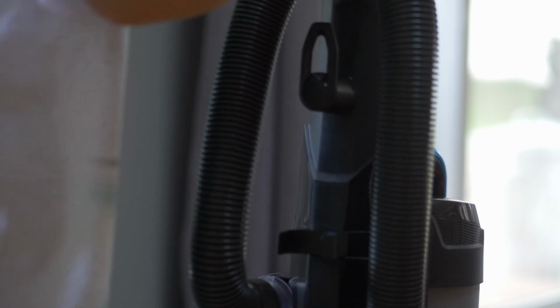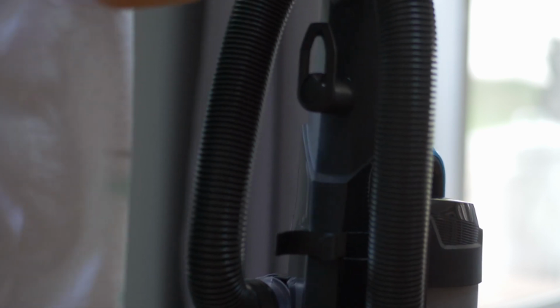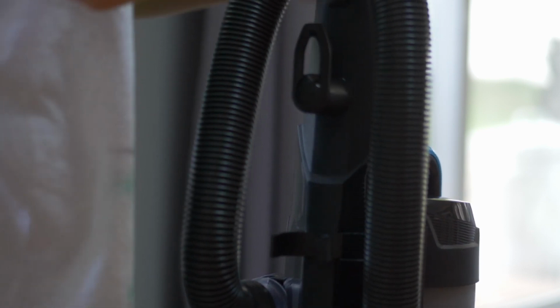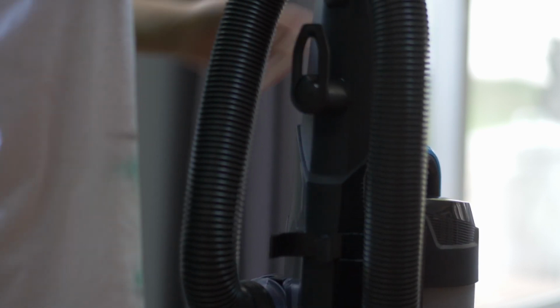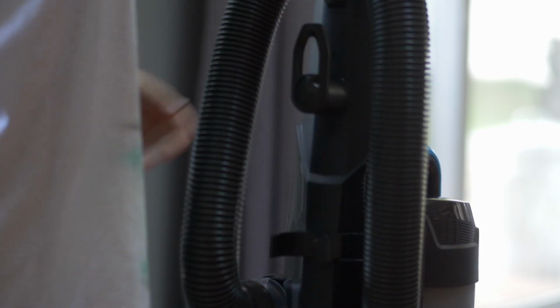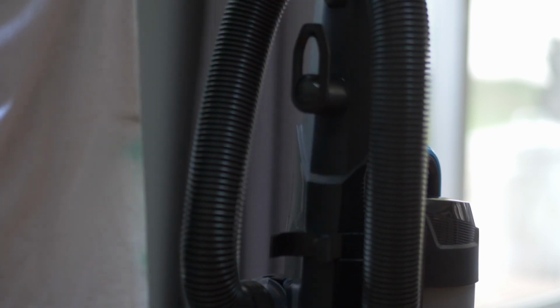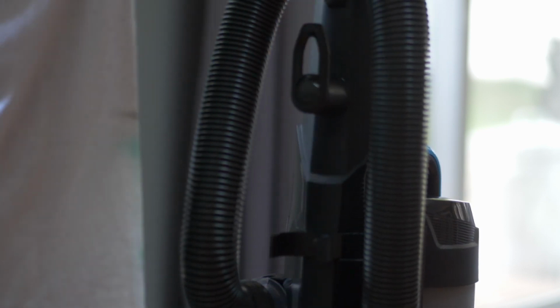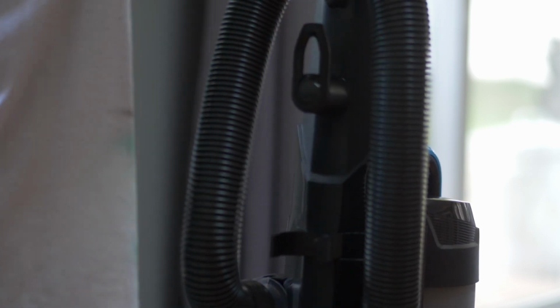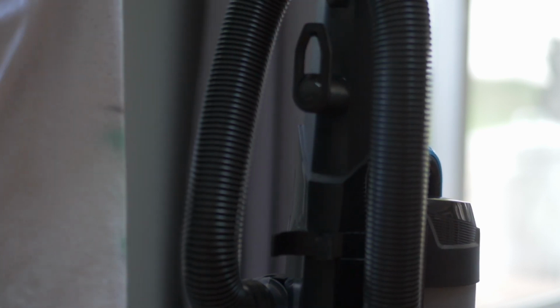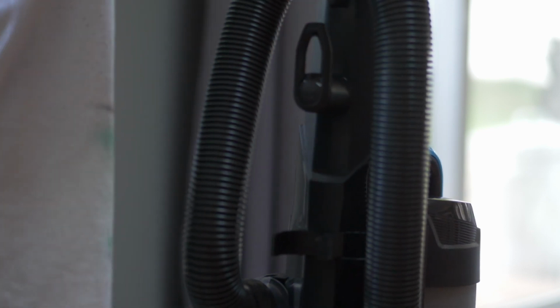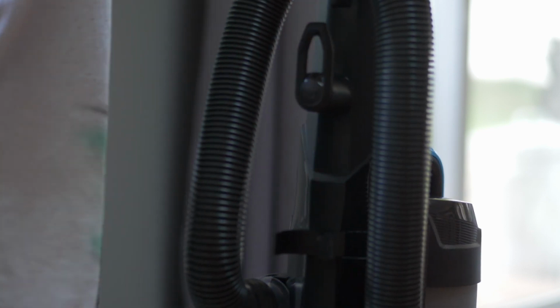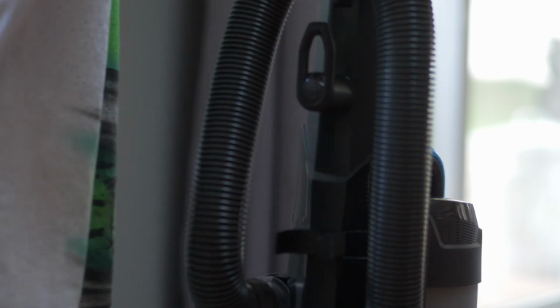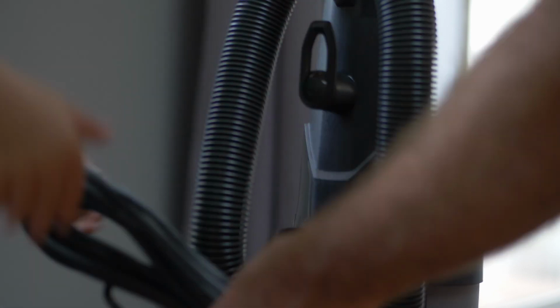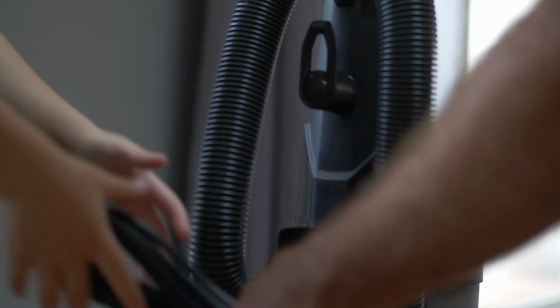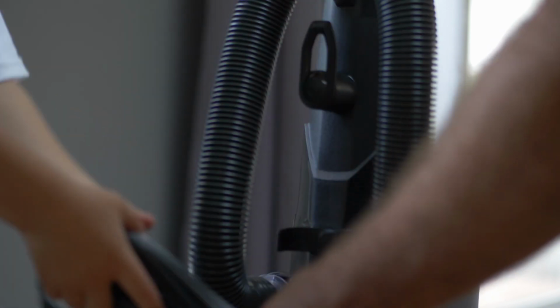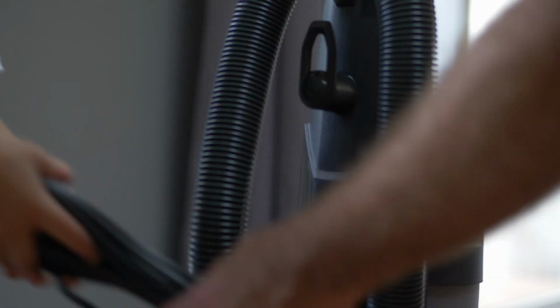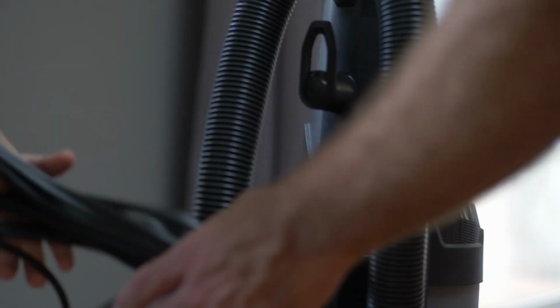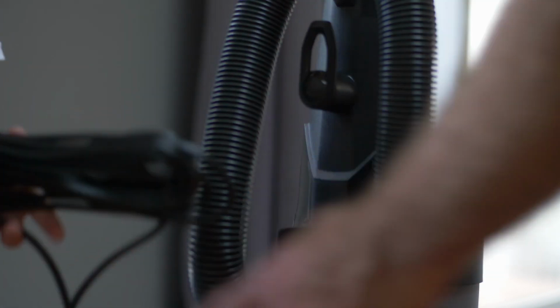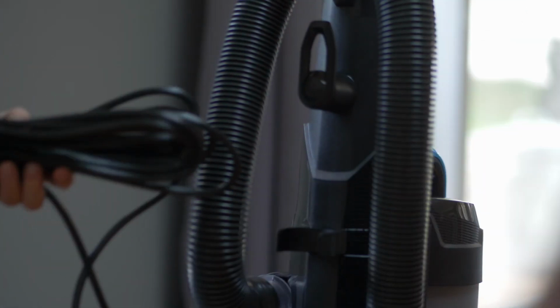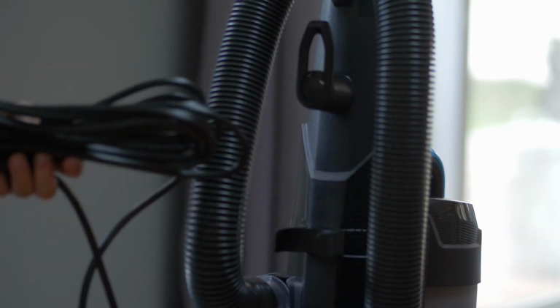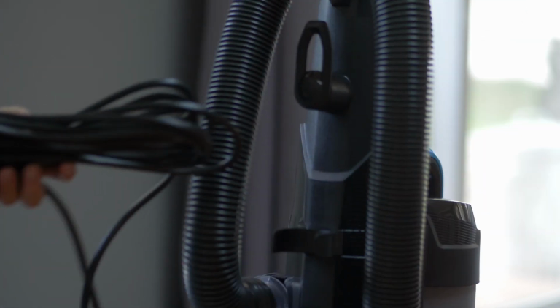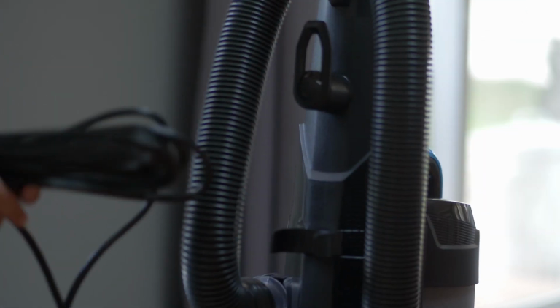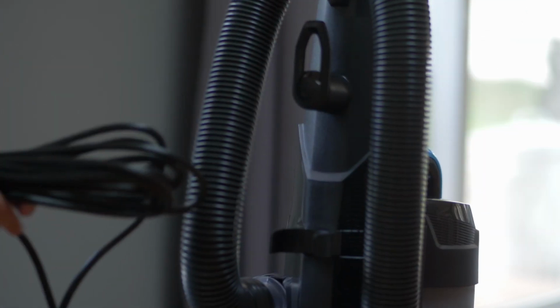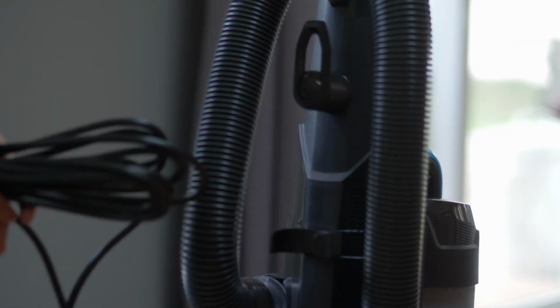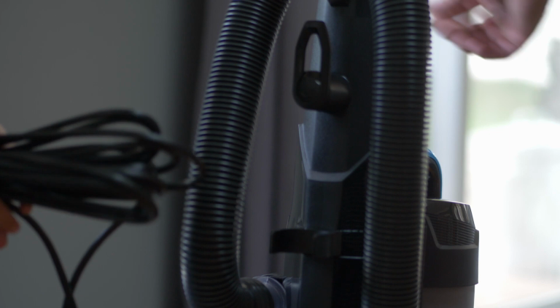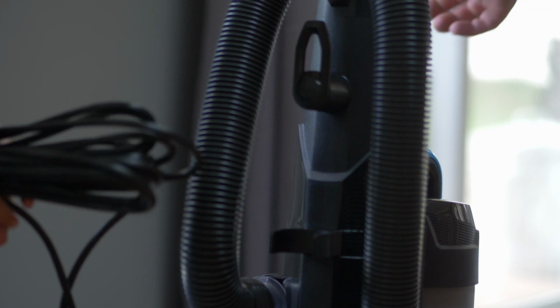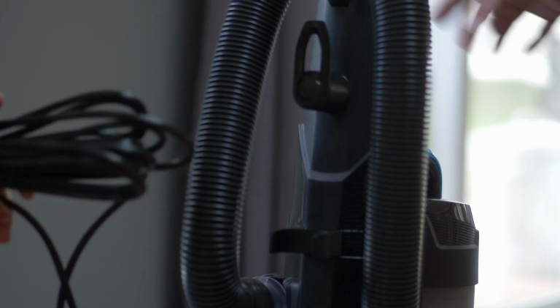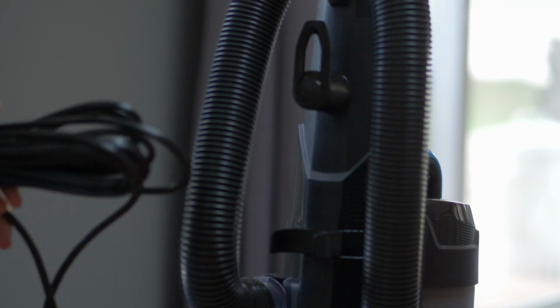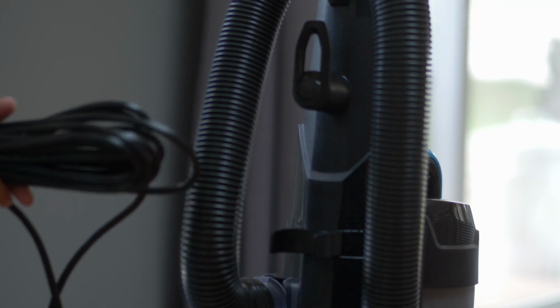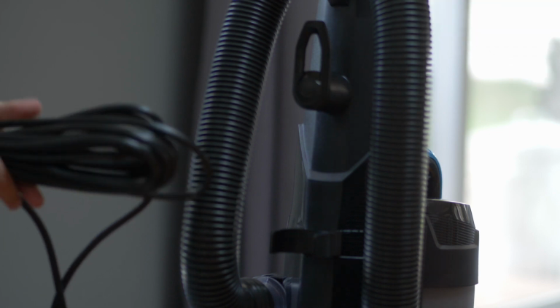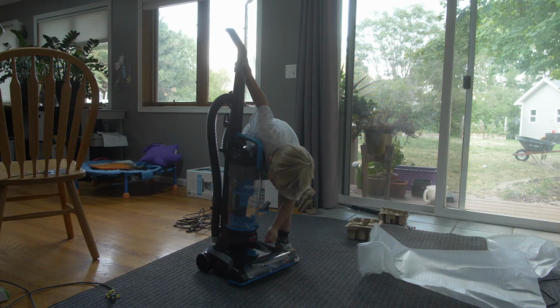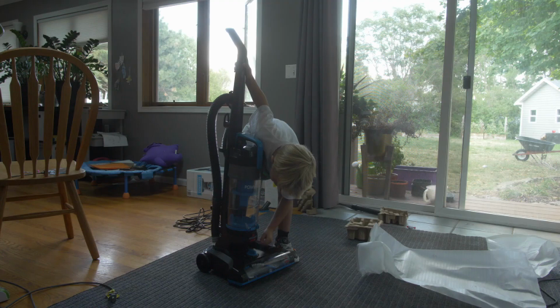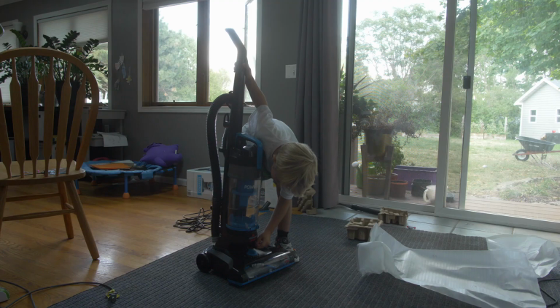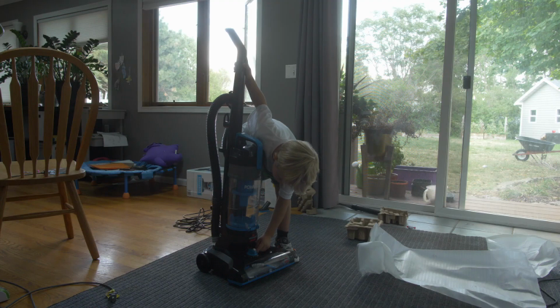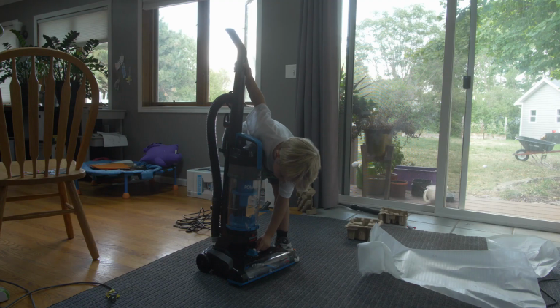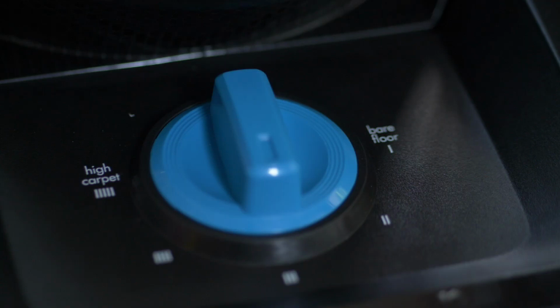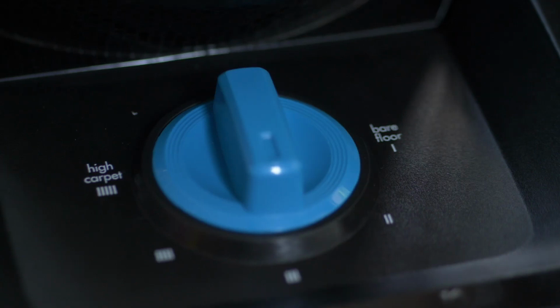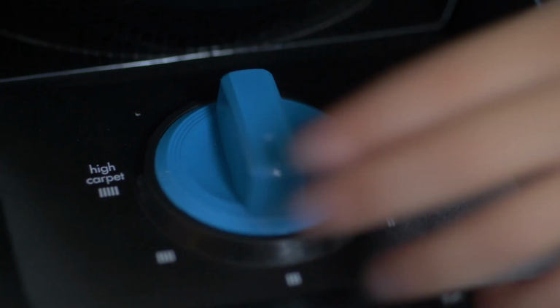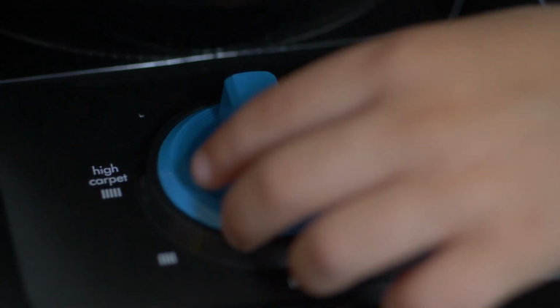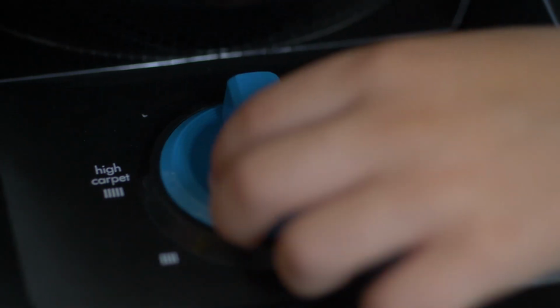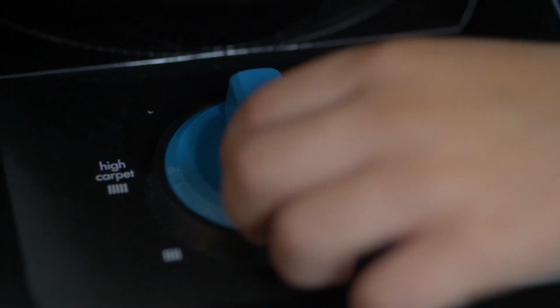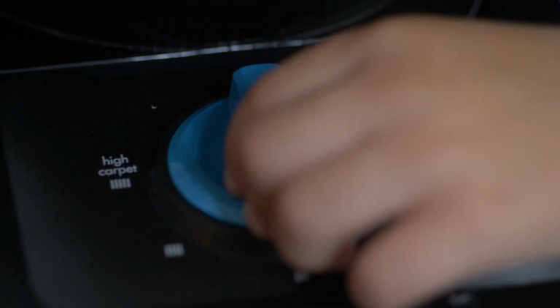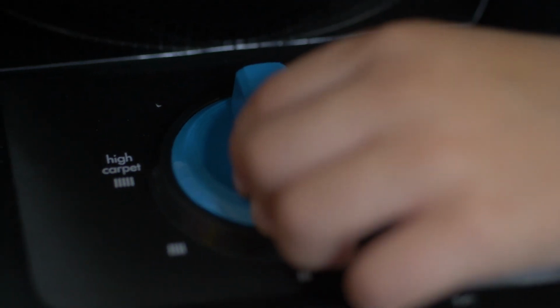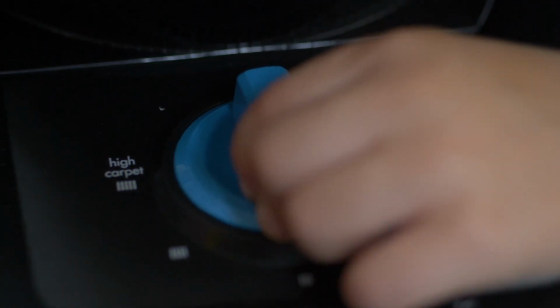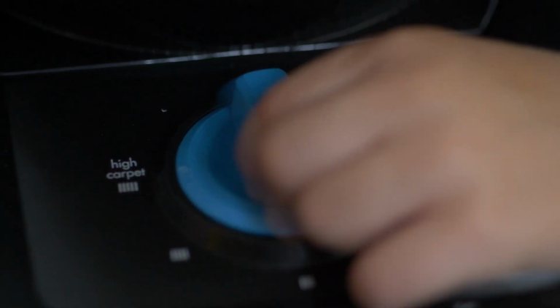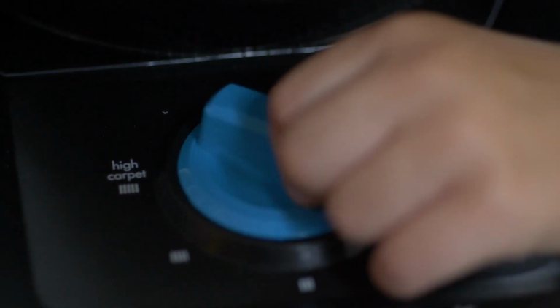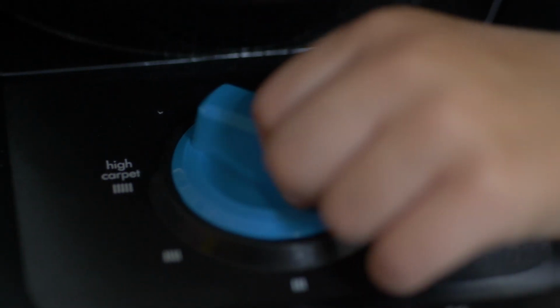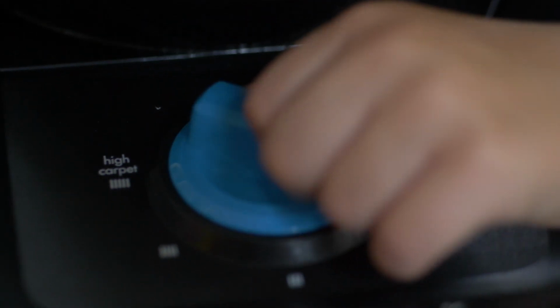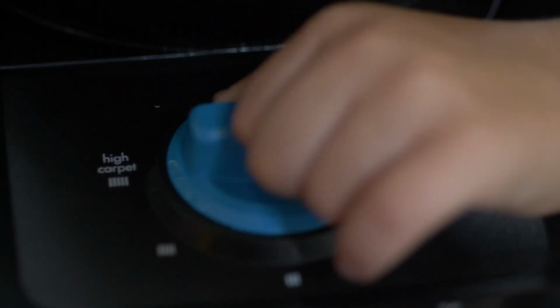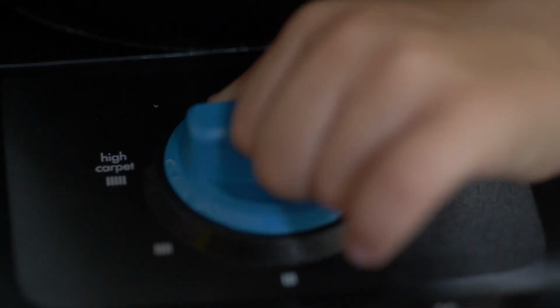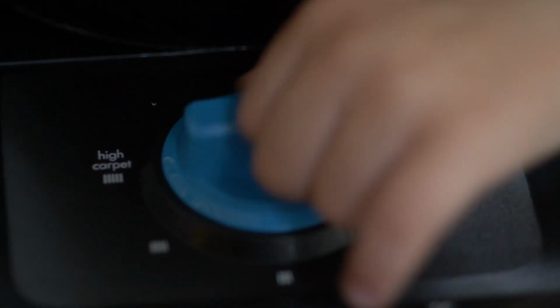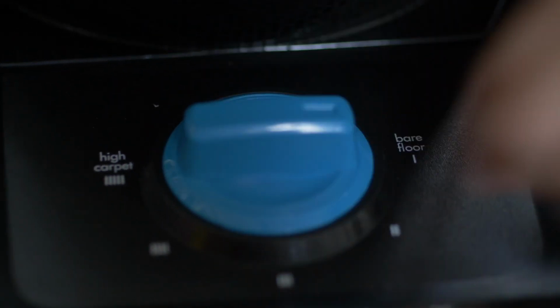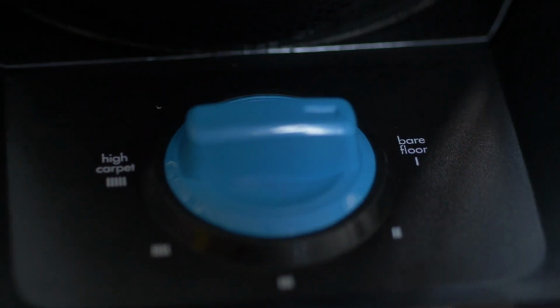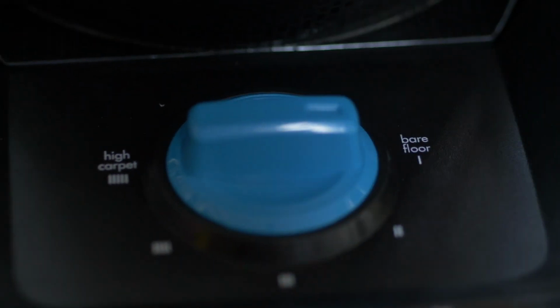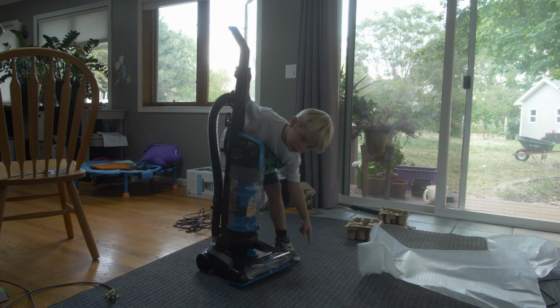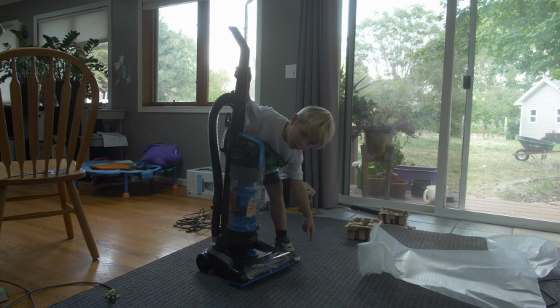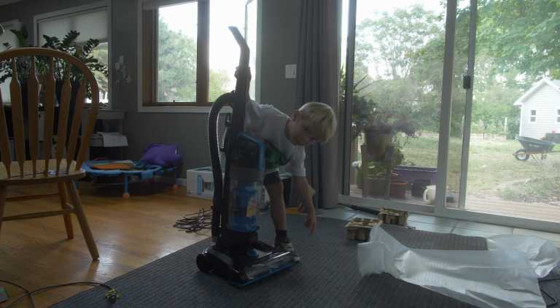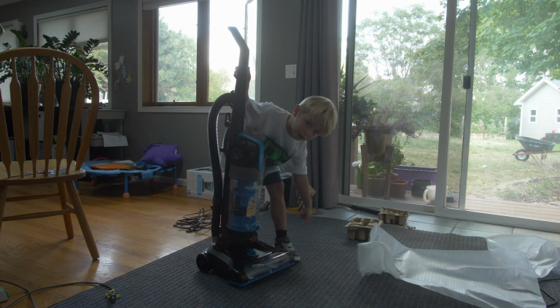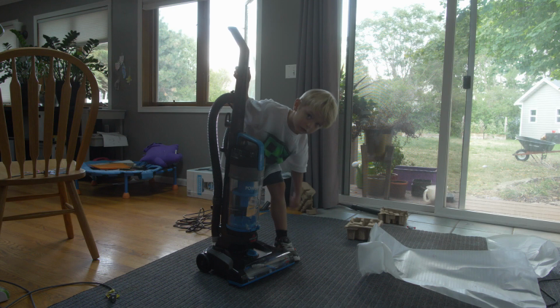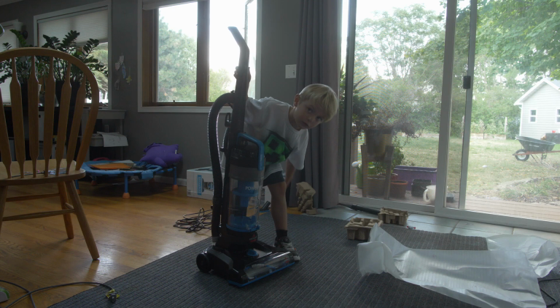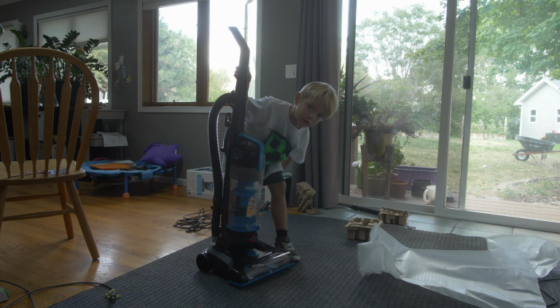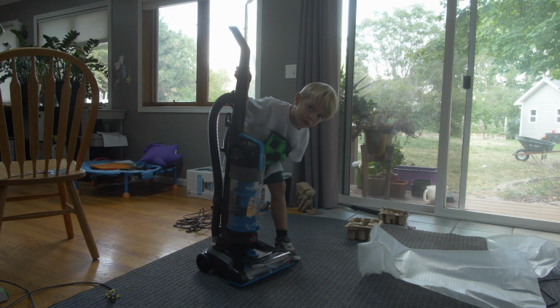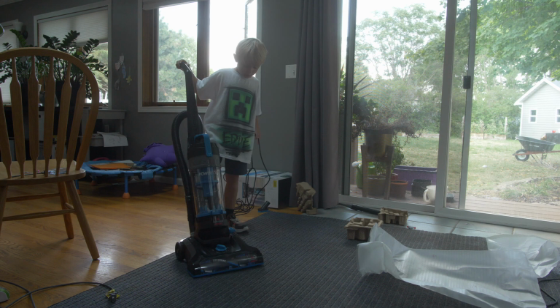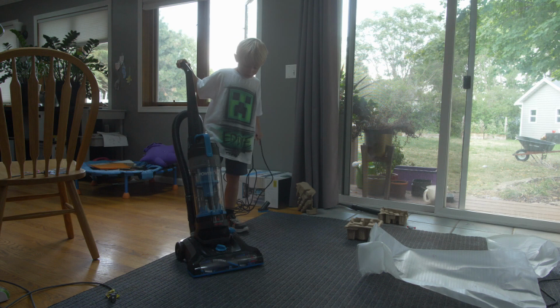Perfect, good to go, baby! Do you put it like here to vacuum on this kind of carpet?